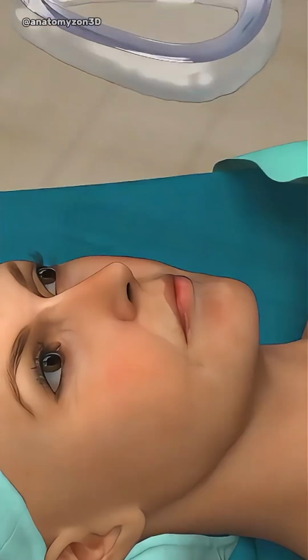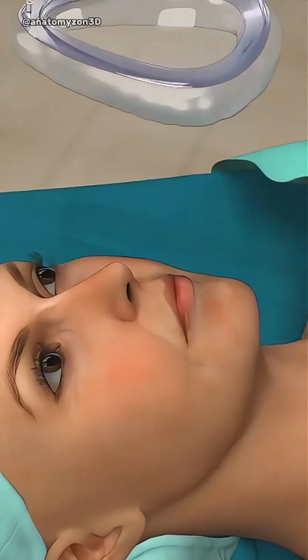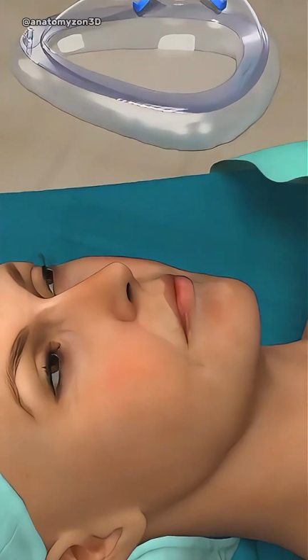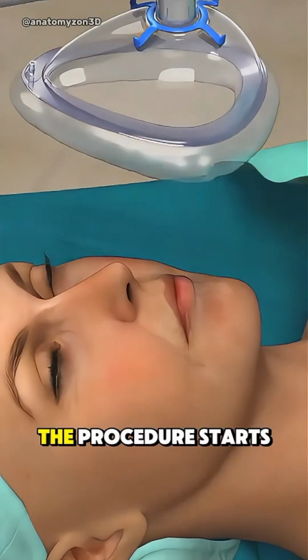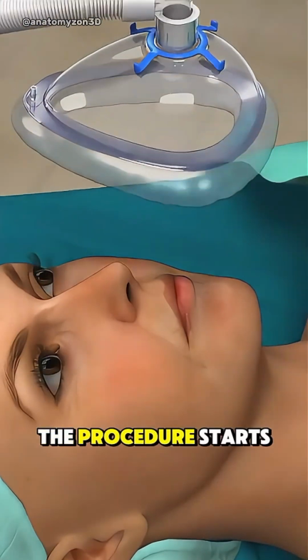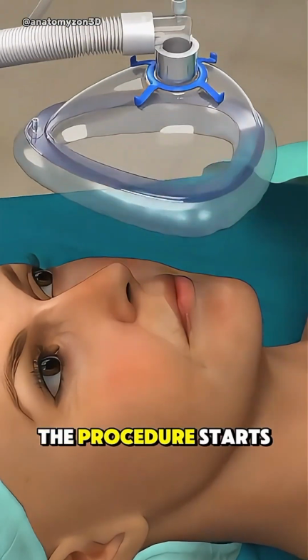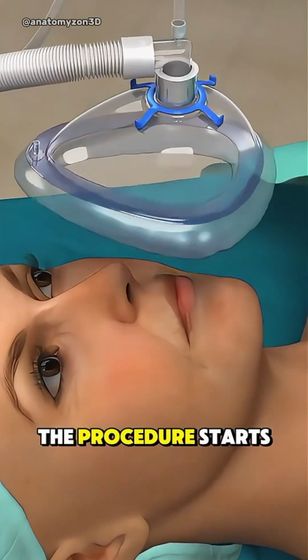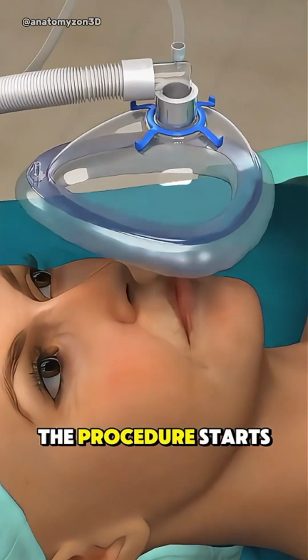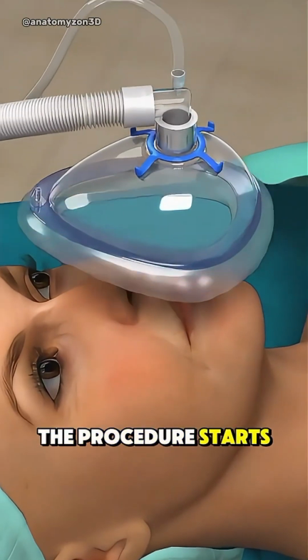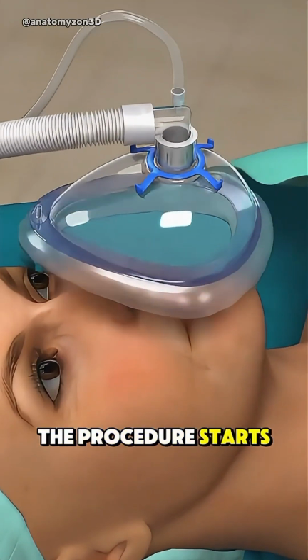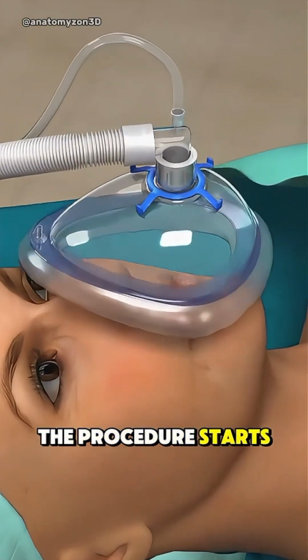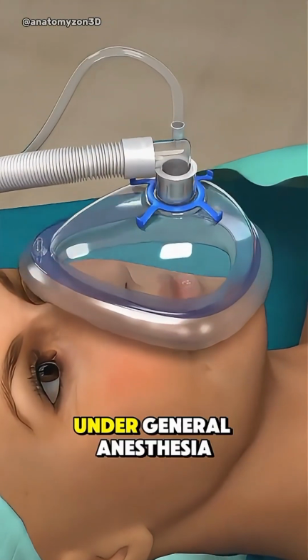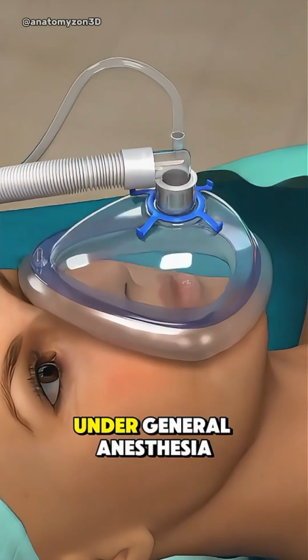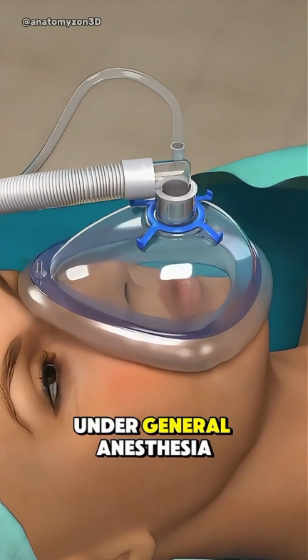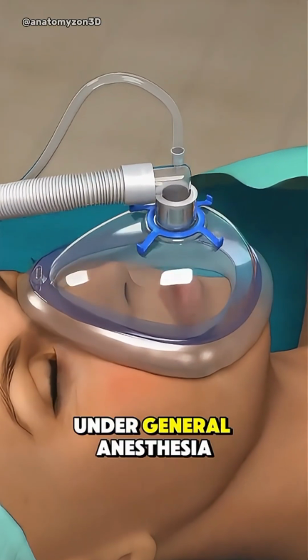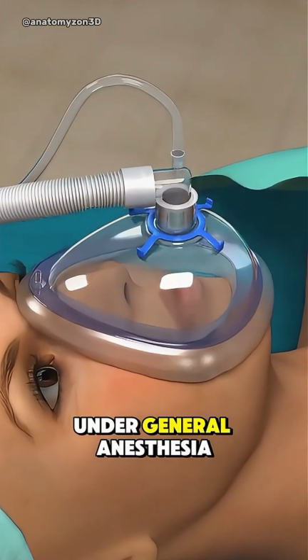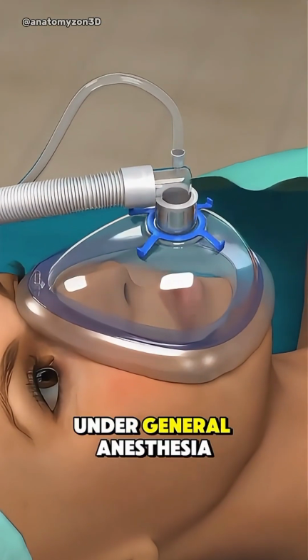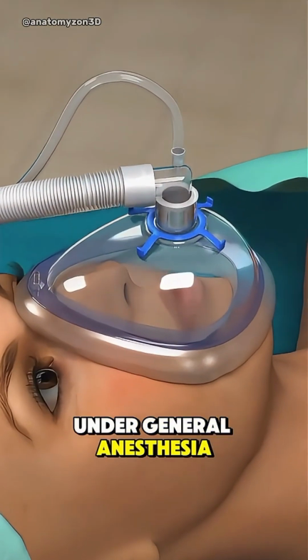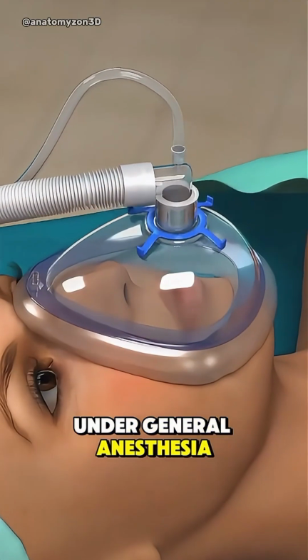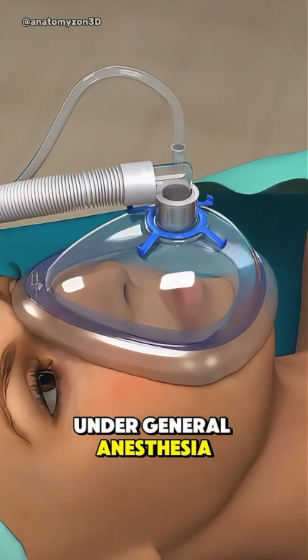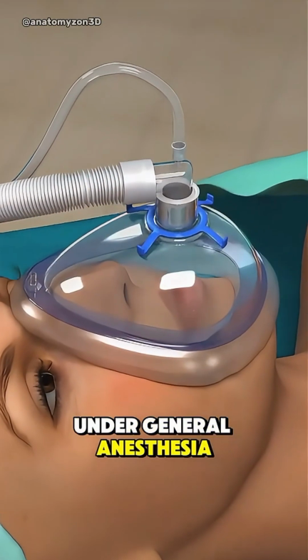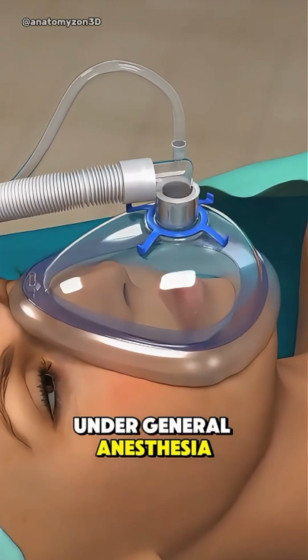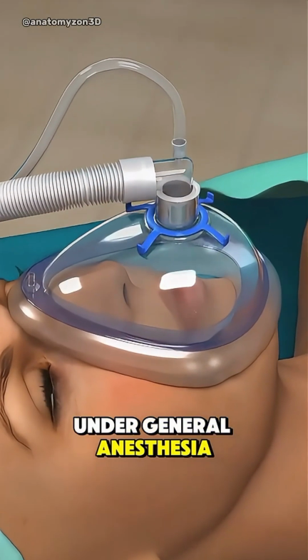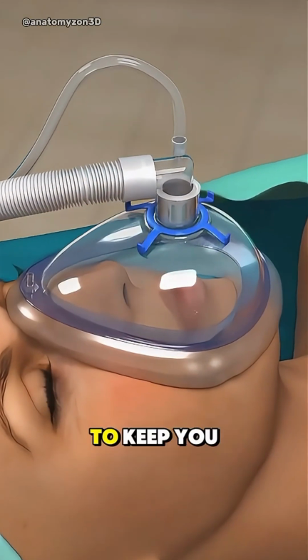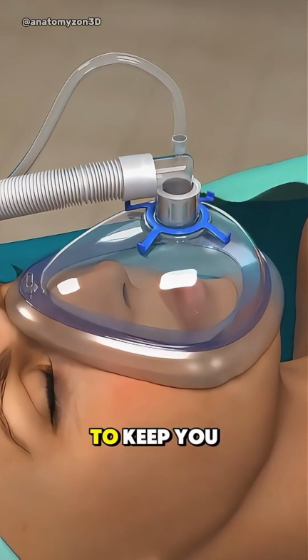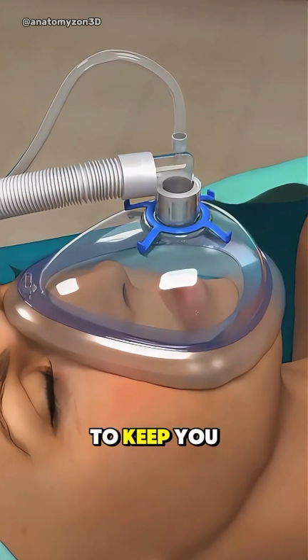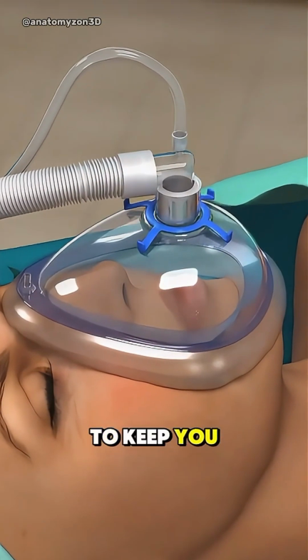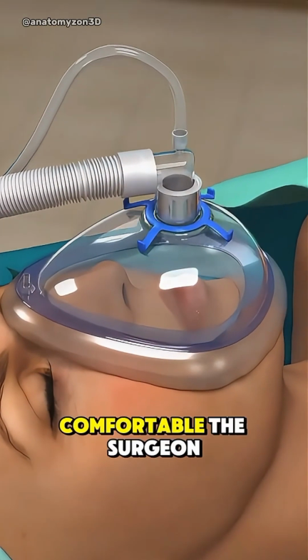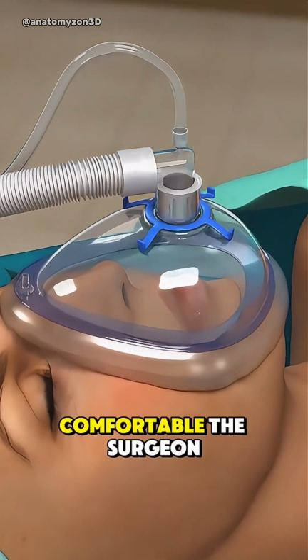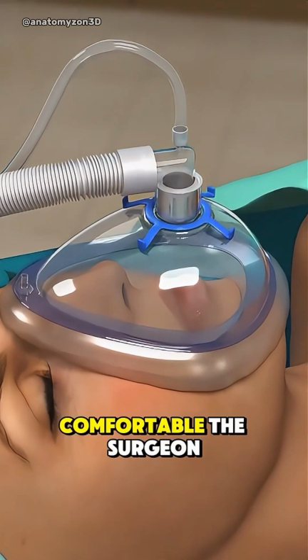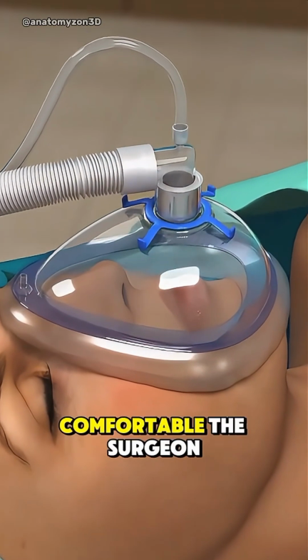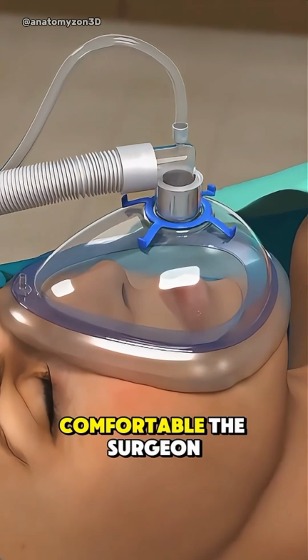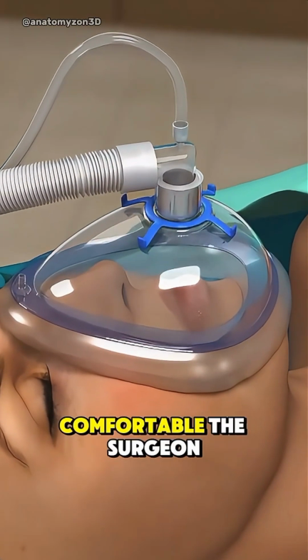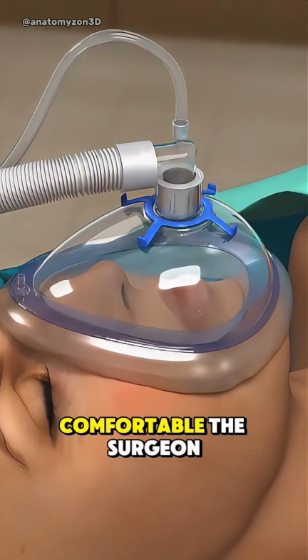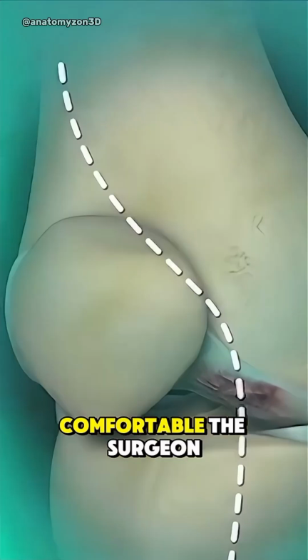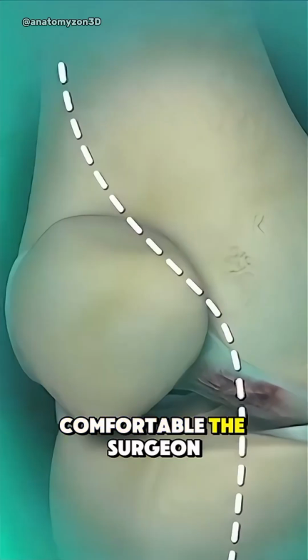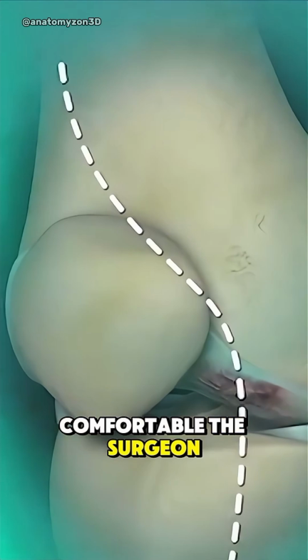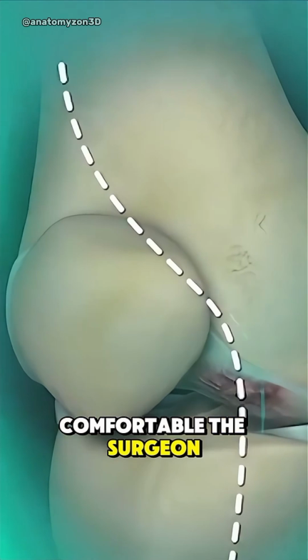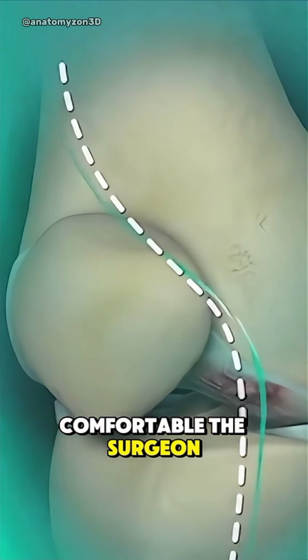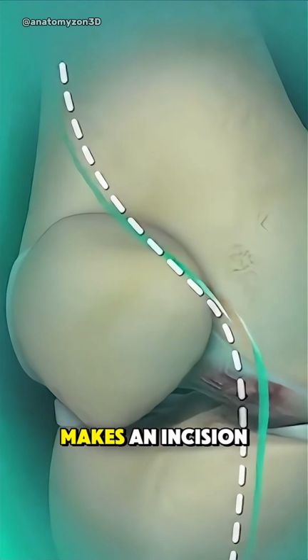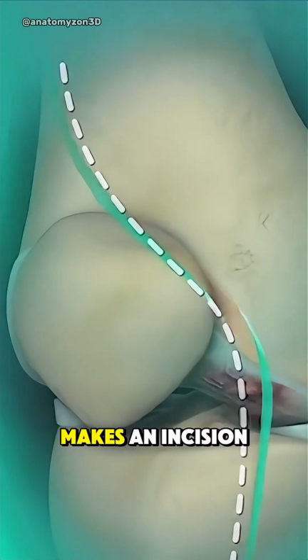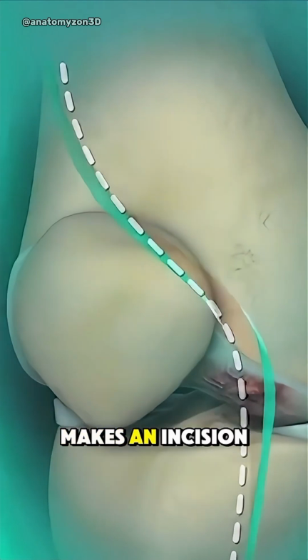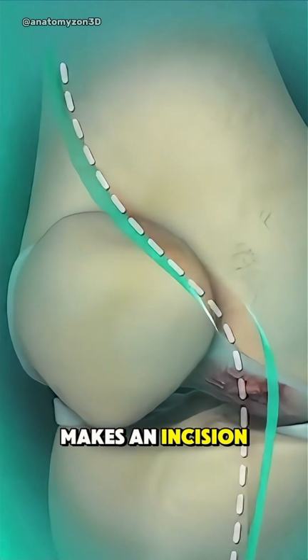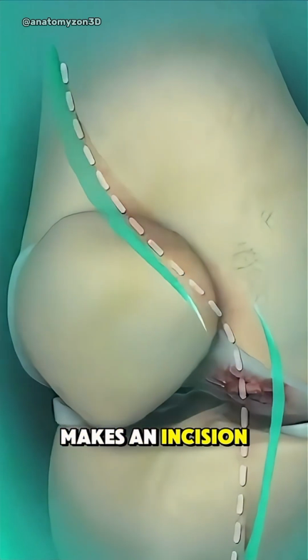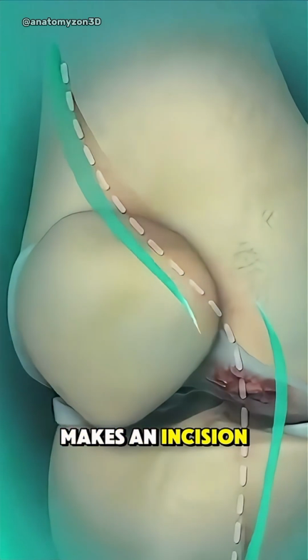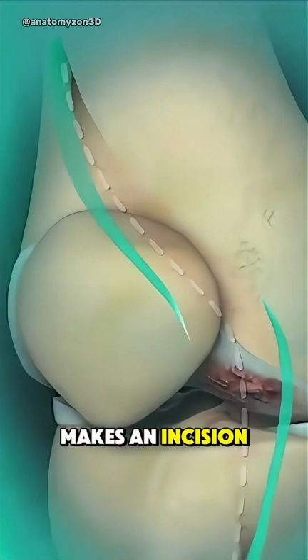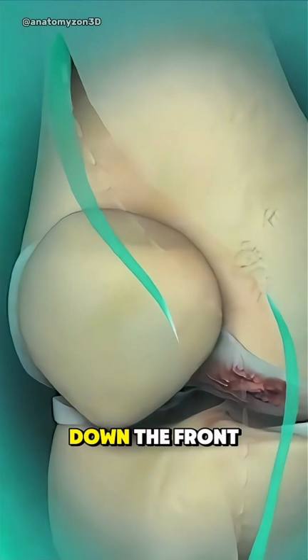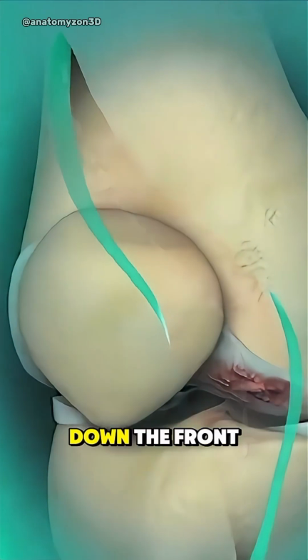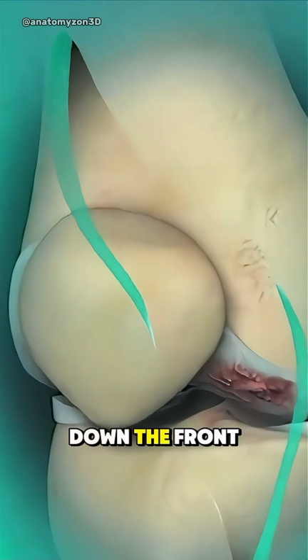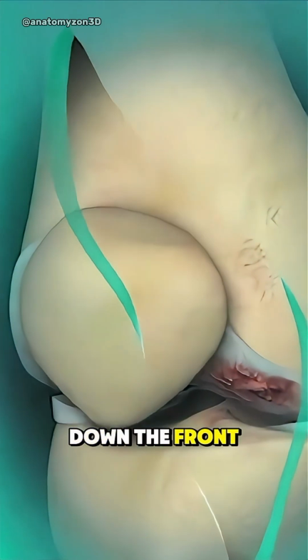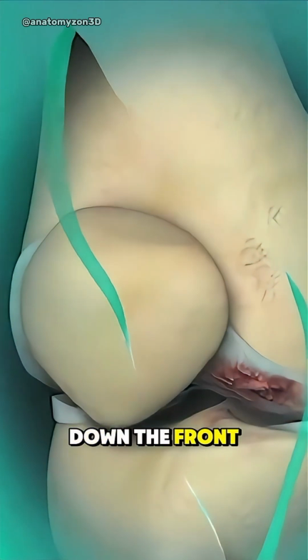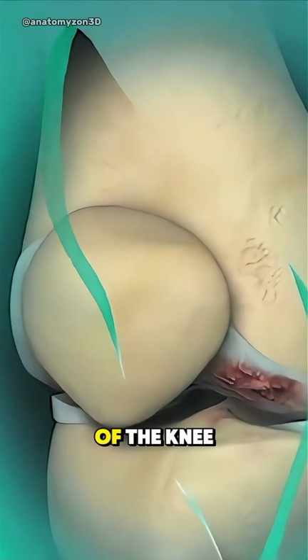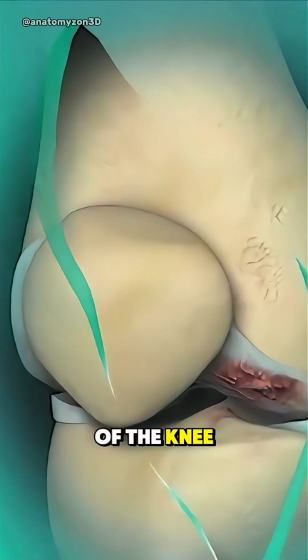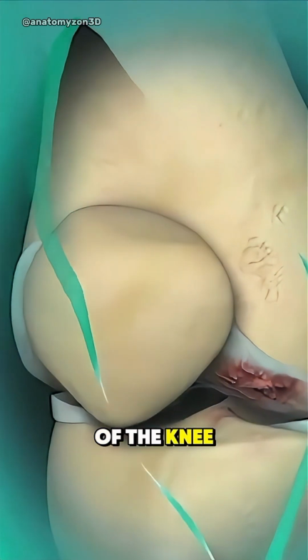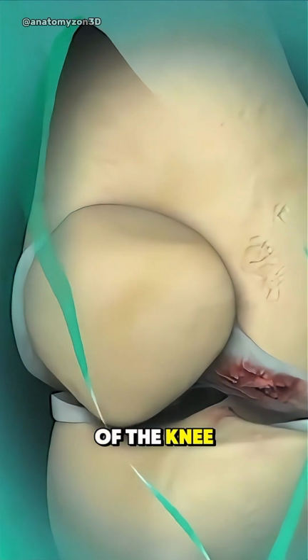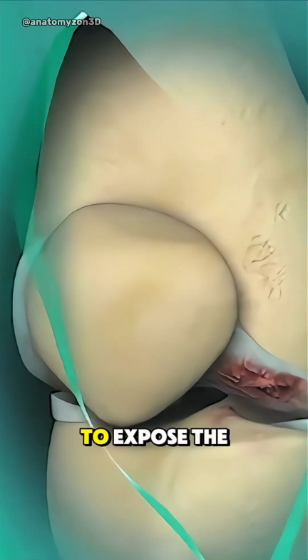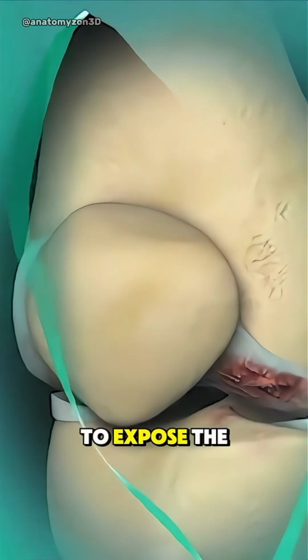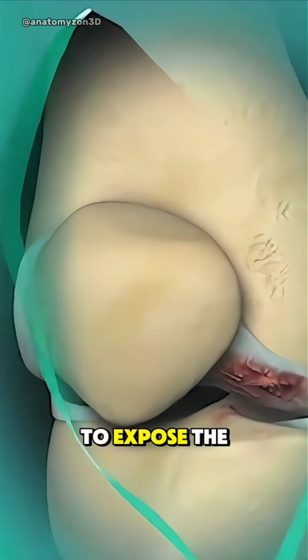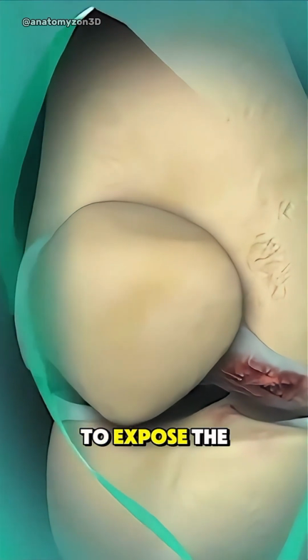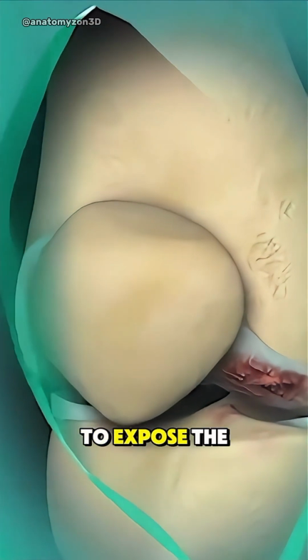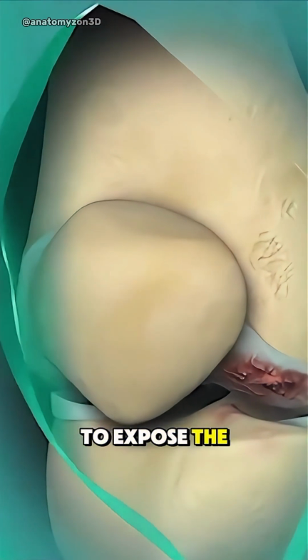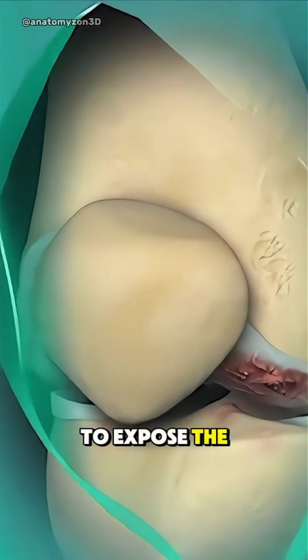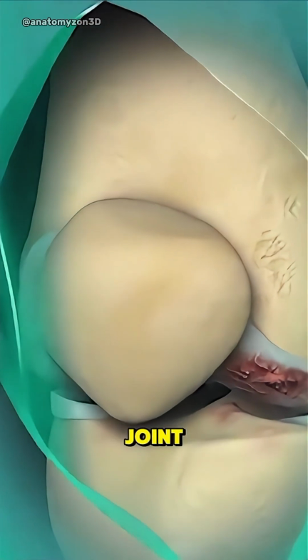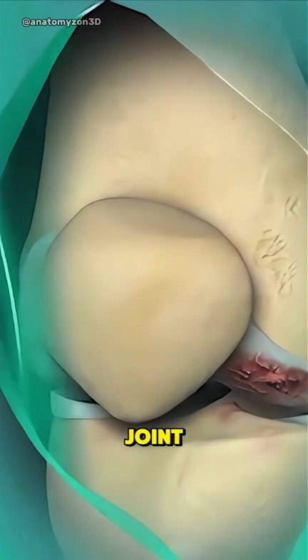The procedure starts under general anesthesia to keep you comfortable. The surgeon makes an incision down the front of the knee to expose the joint.